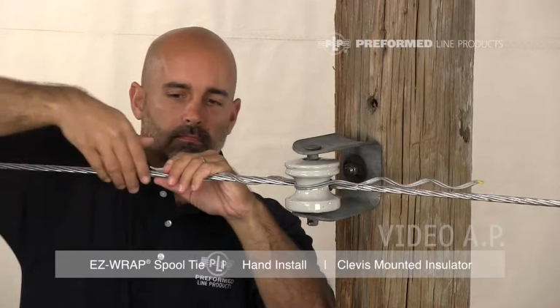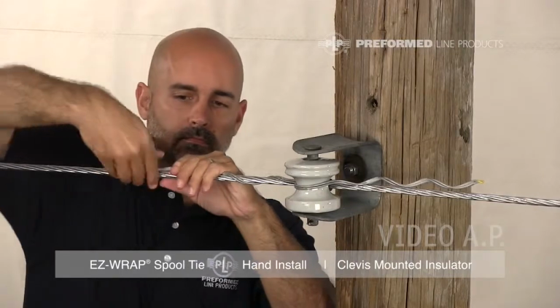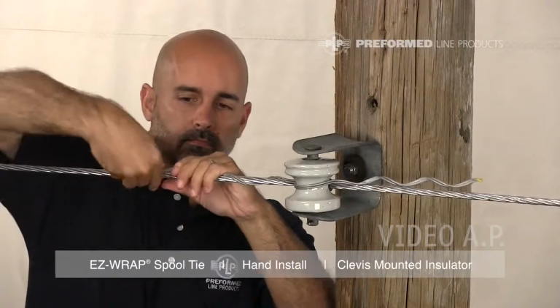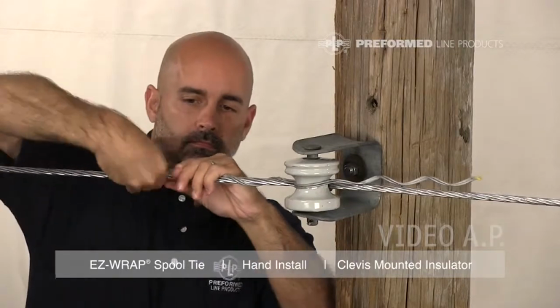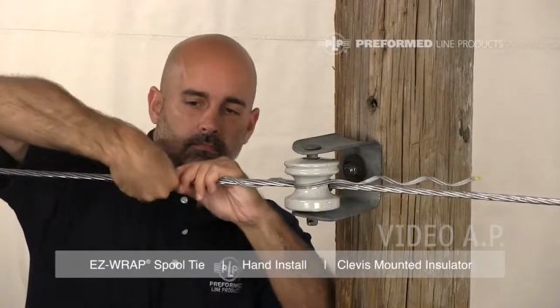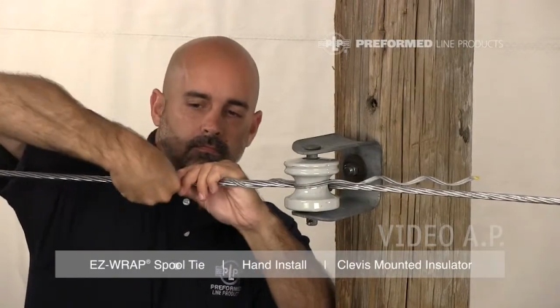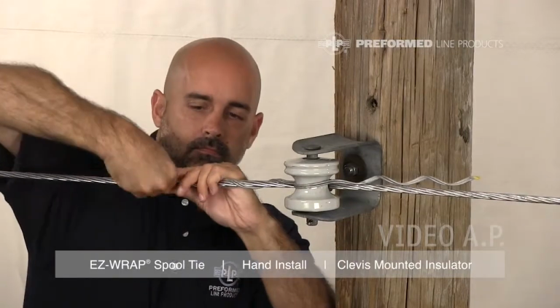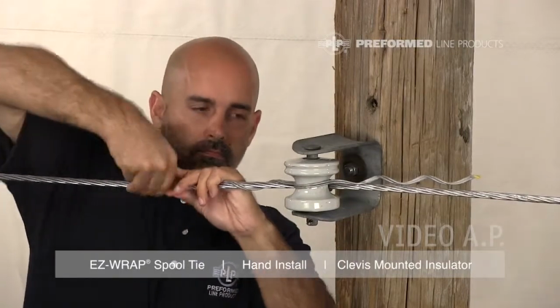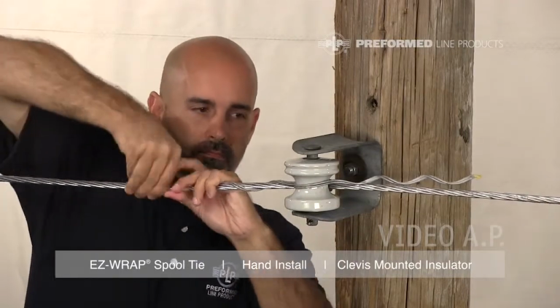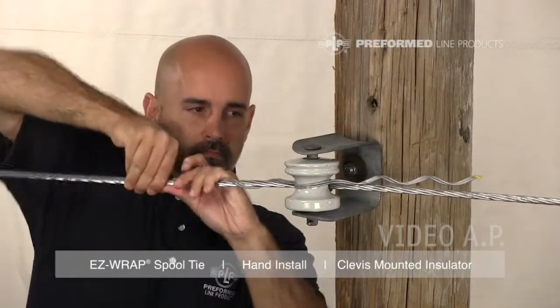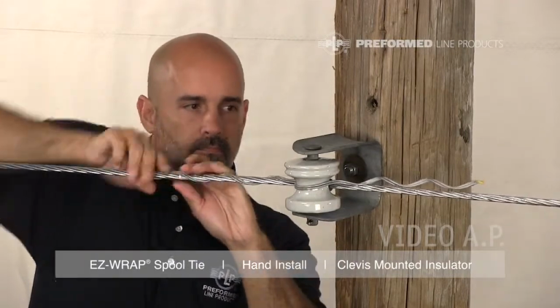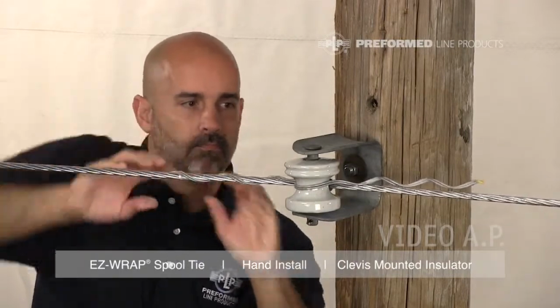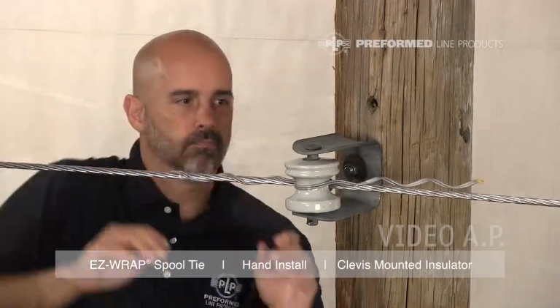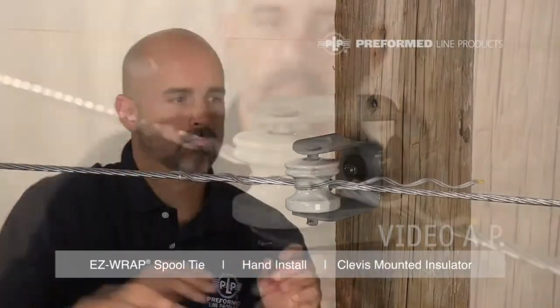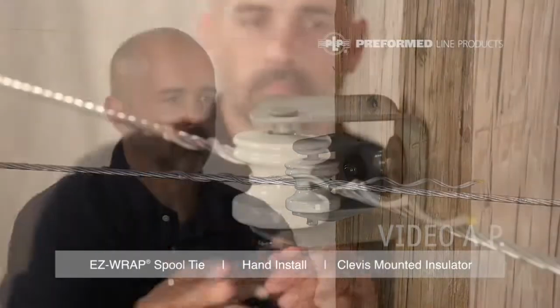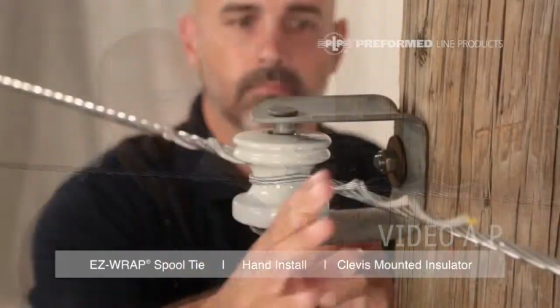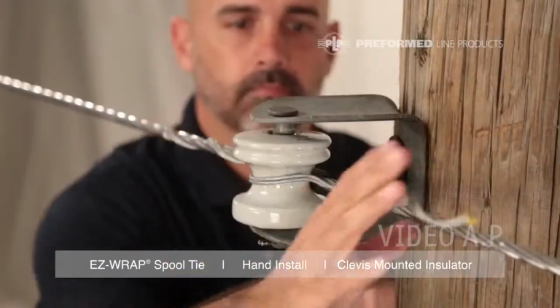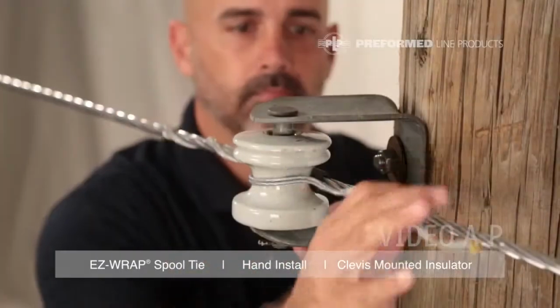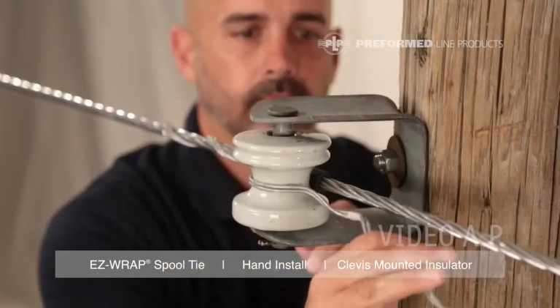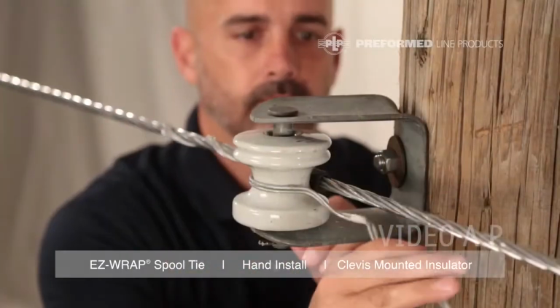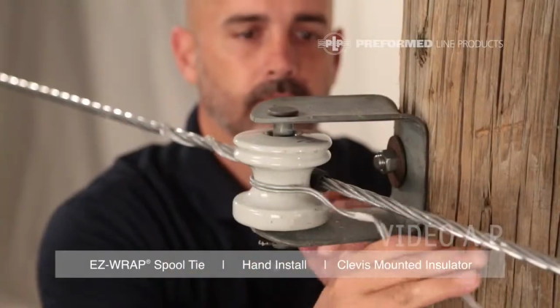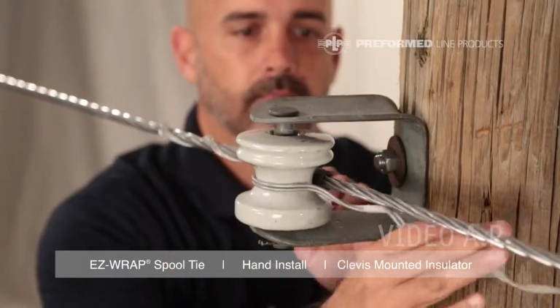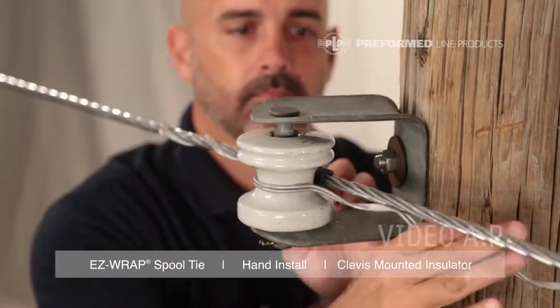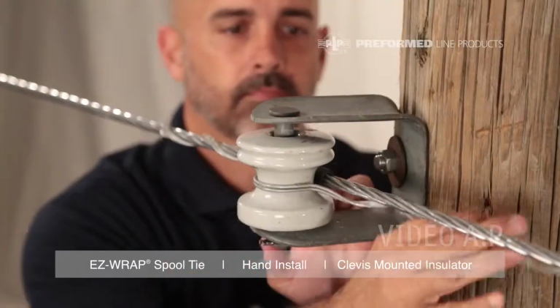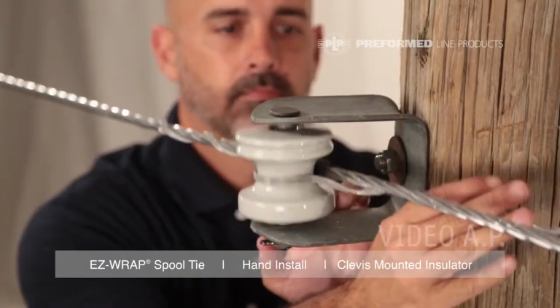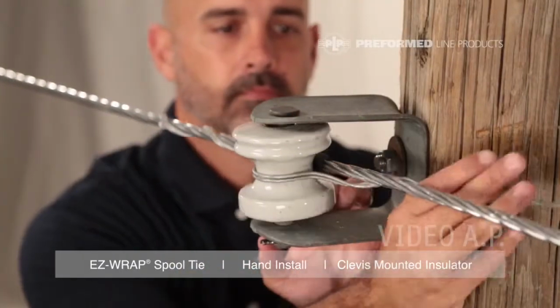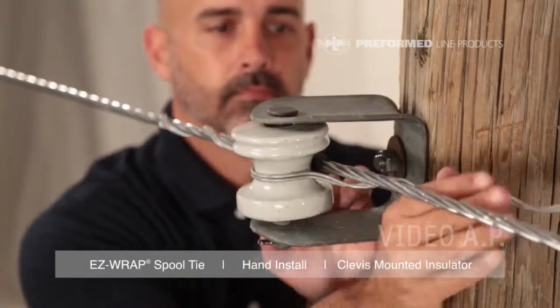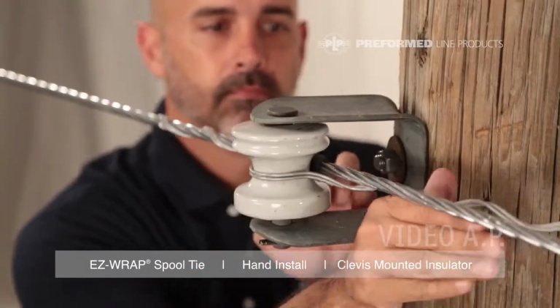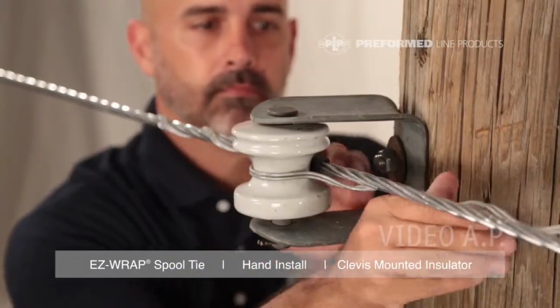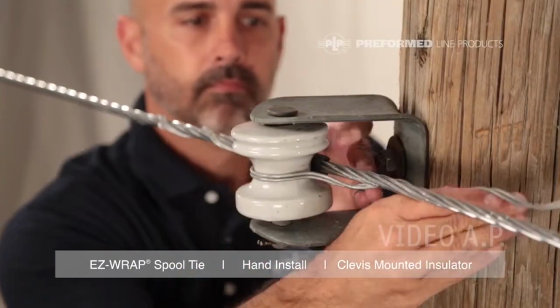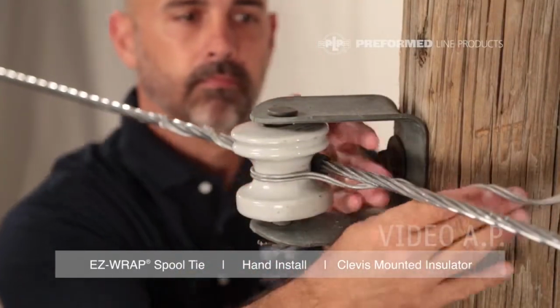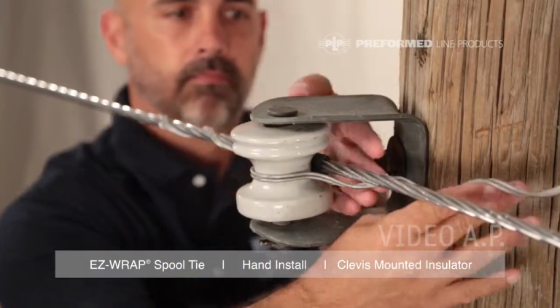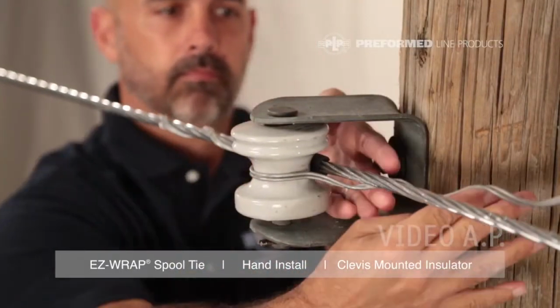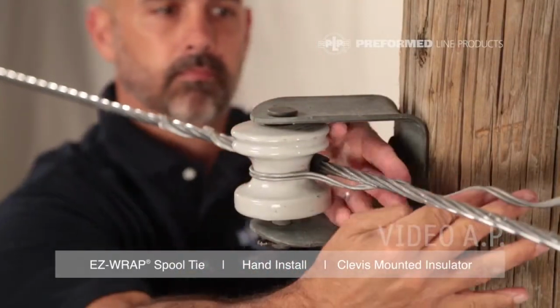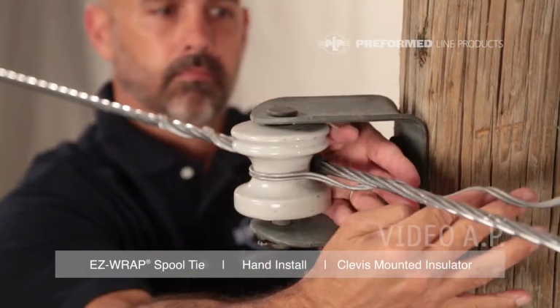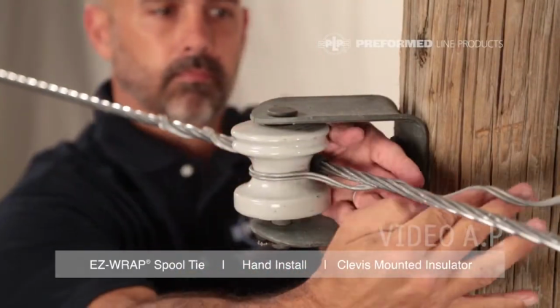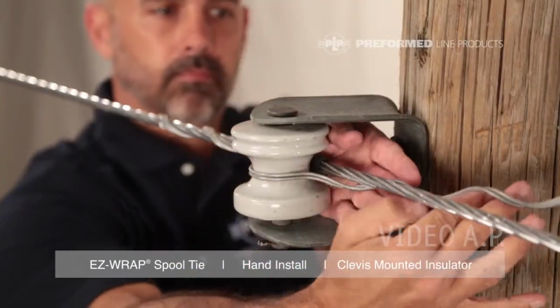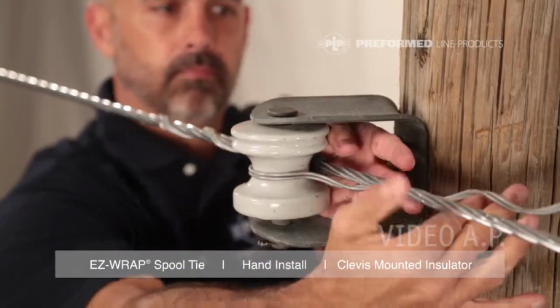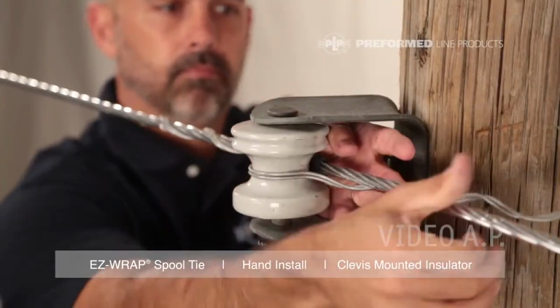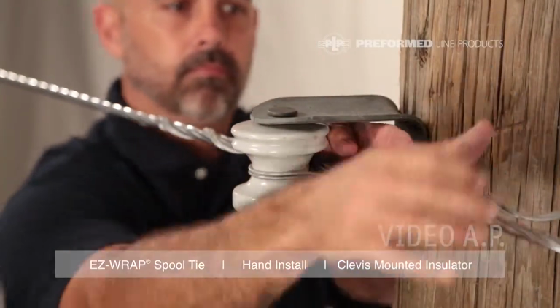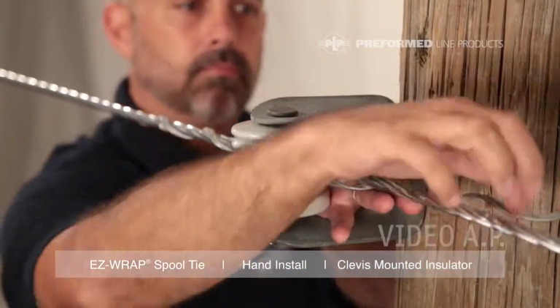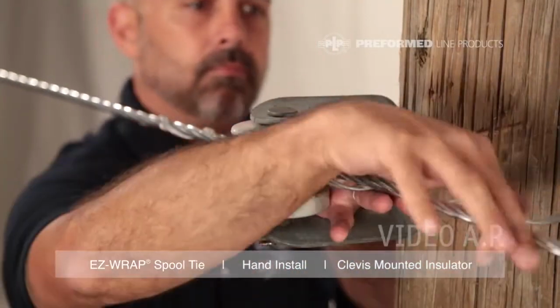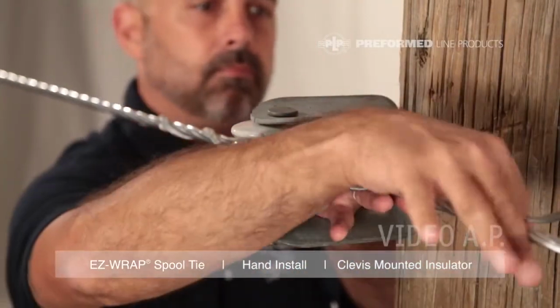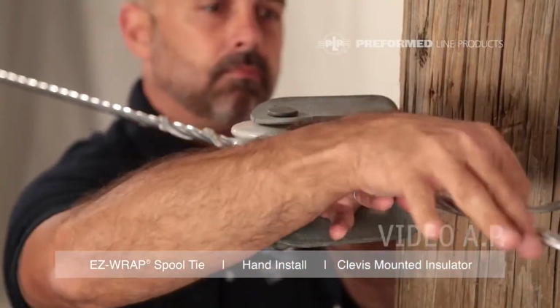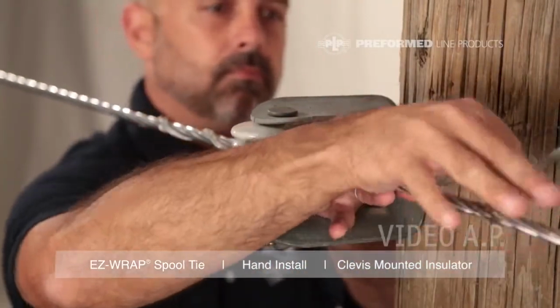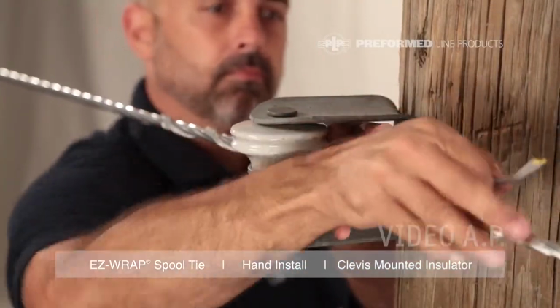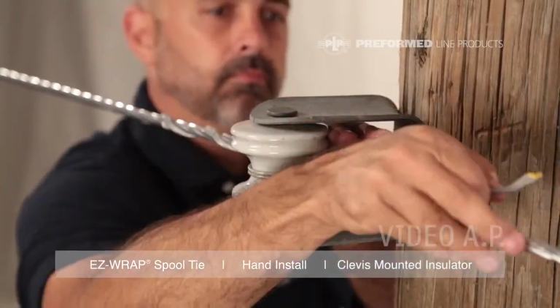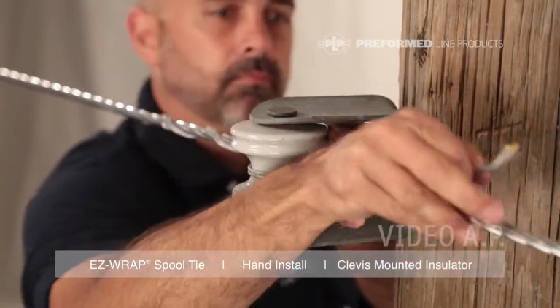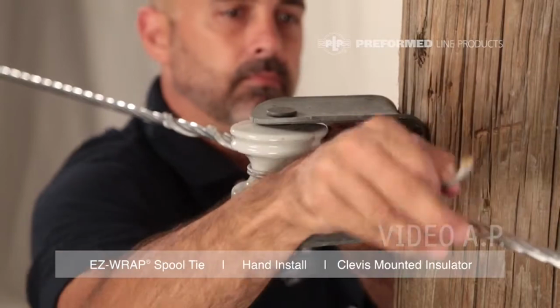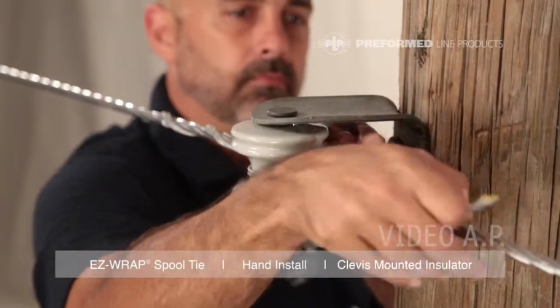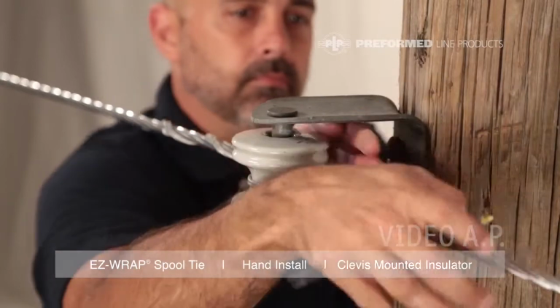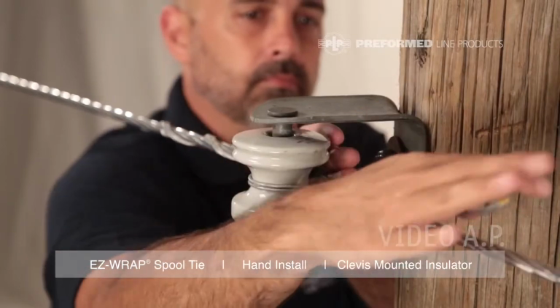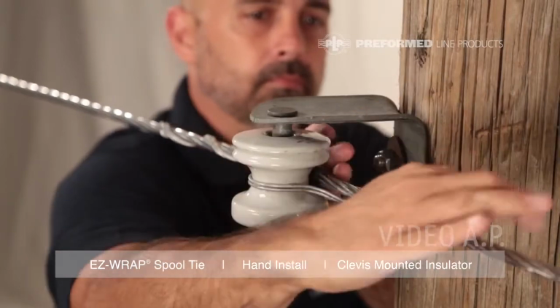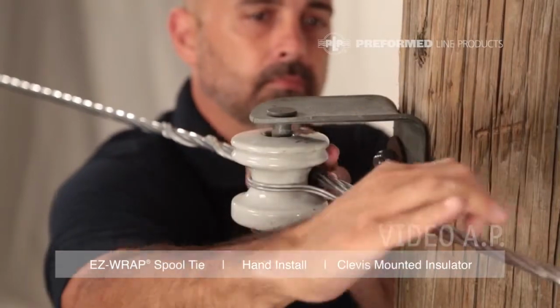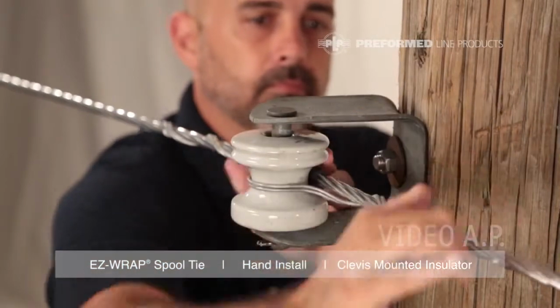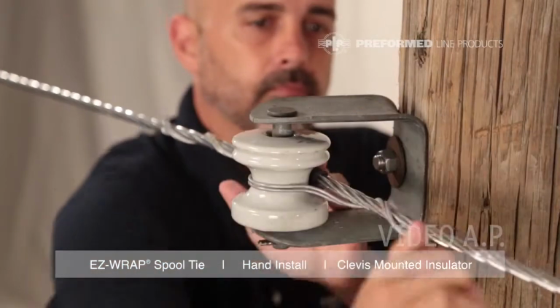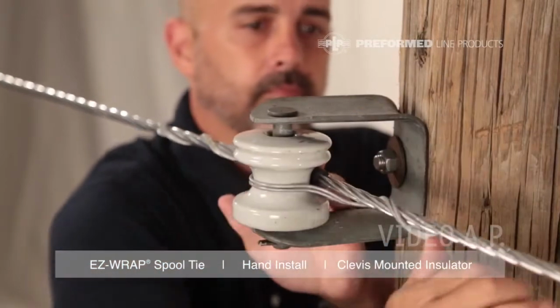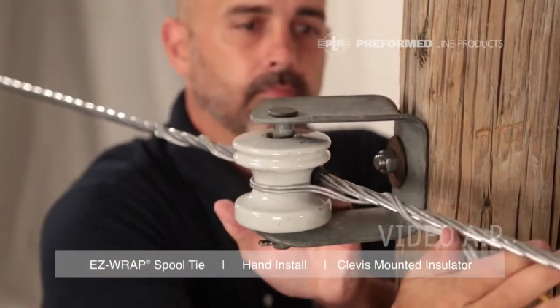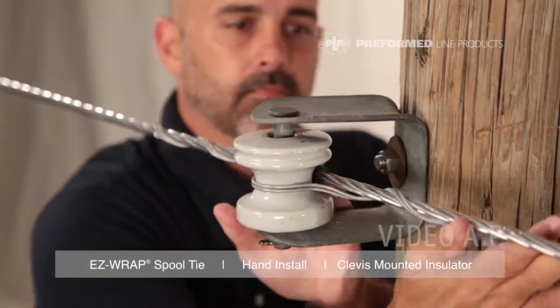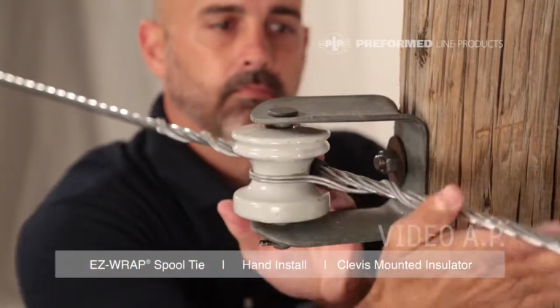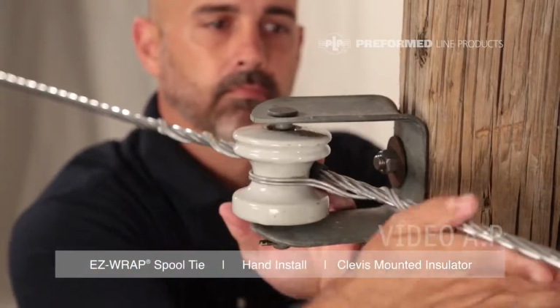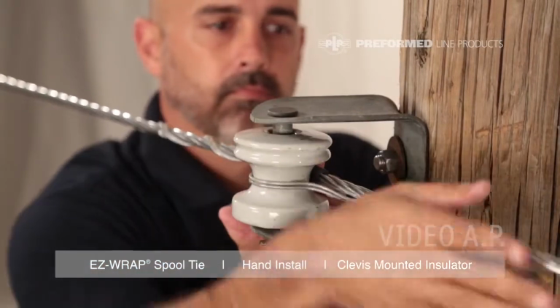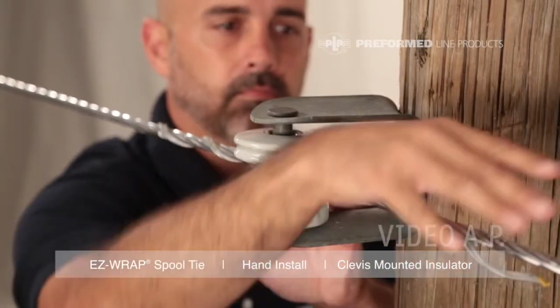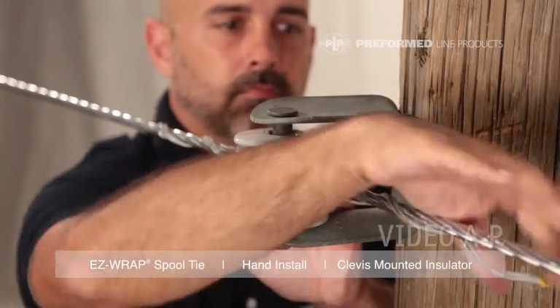Wrap the legs of the tie following the conductor lay direction. Wrap legs on completely, making sure the tie loop is tight on the insulator neck and leg ends are snapped in completely.